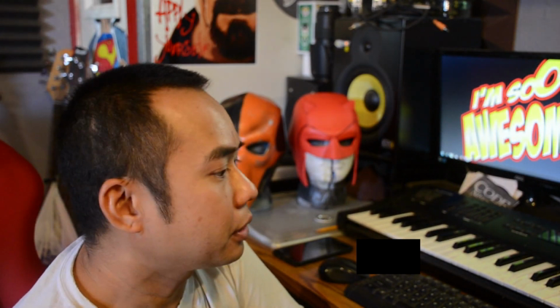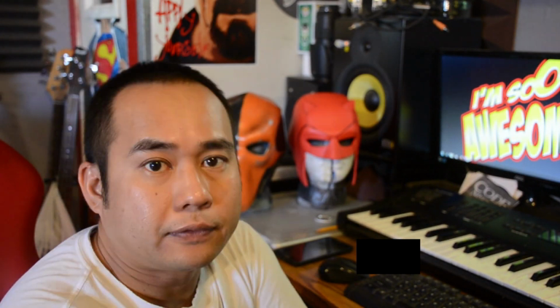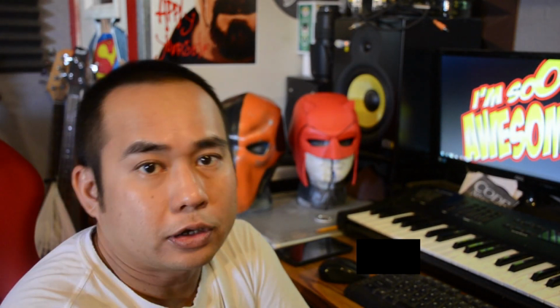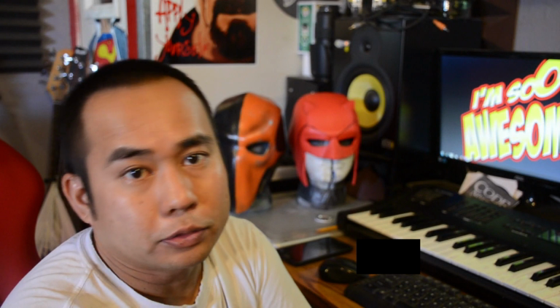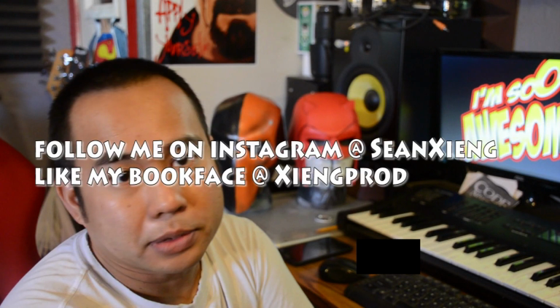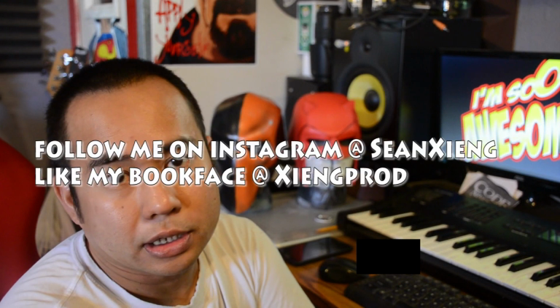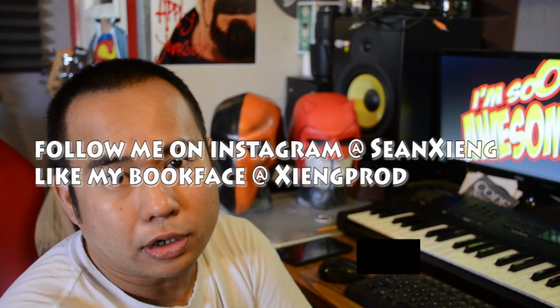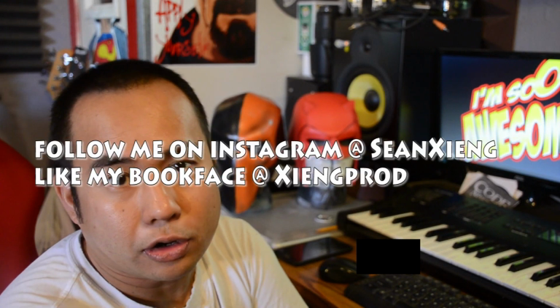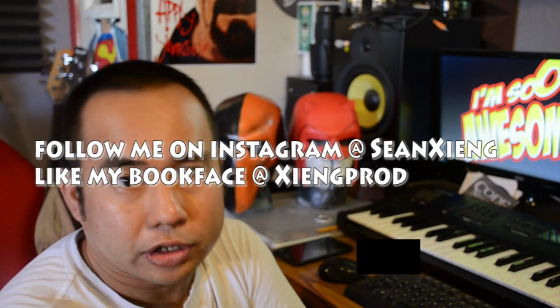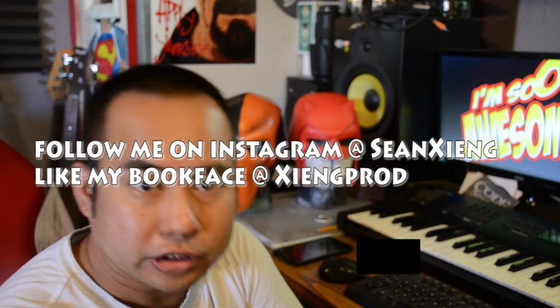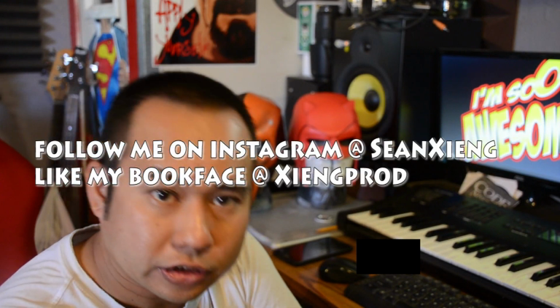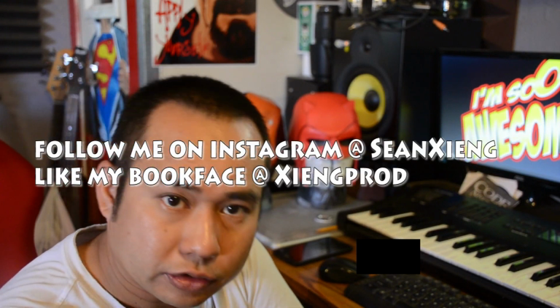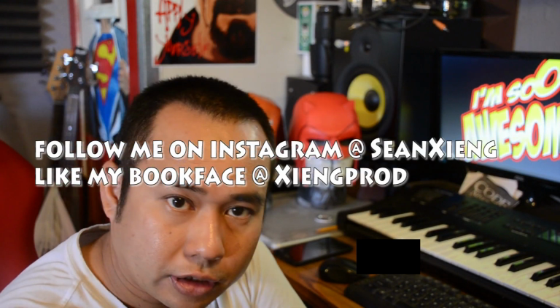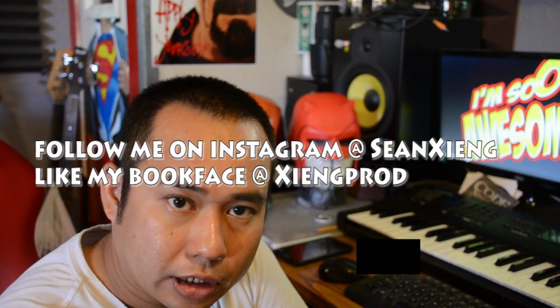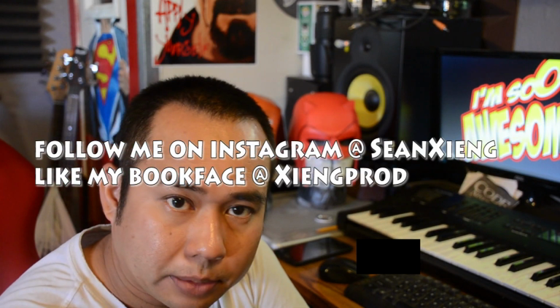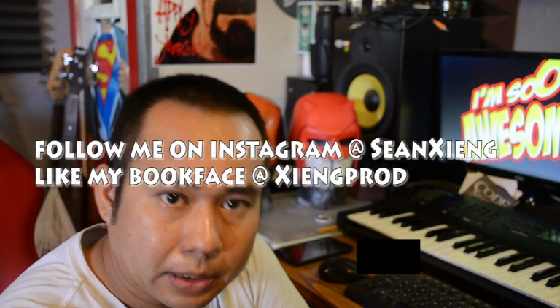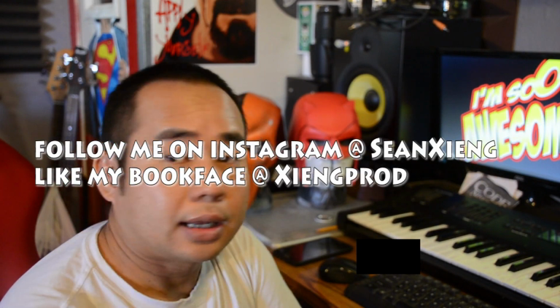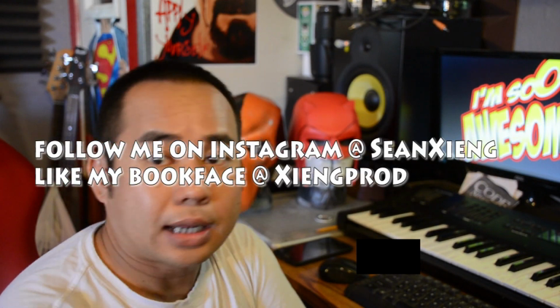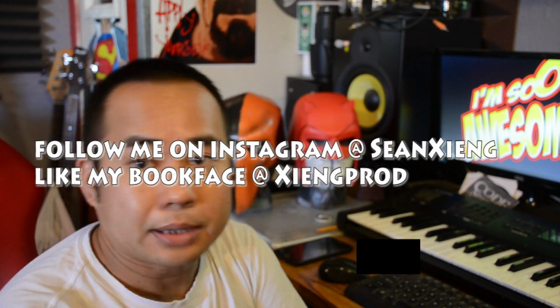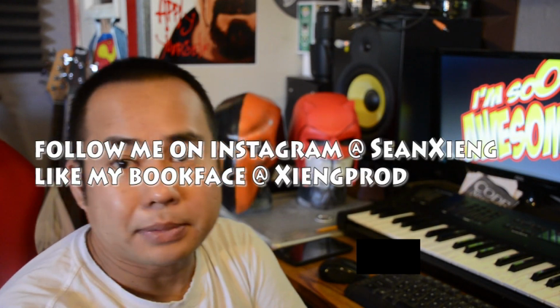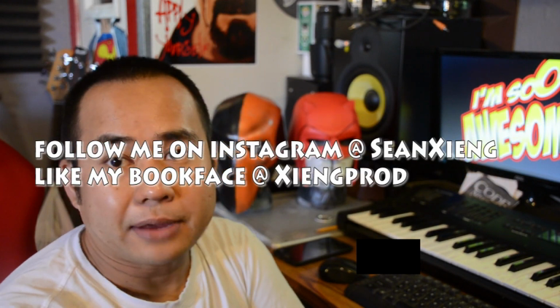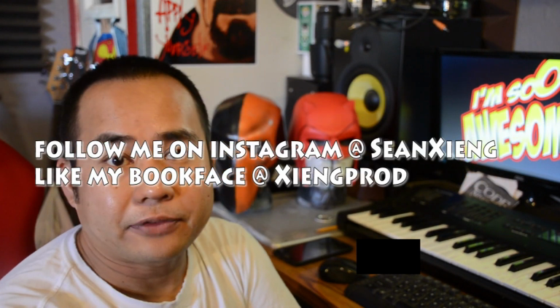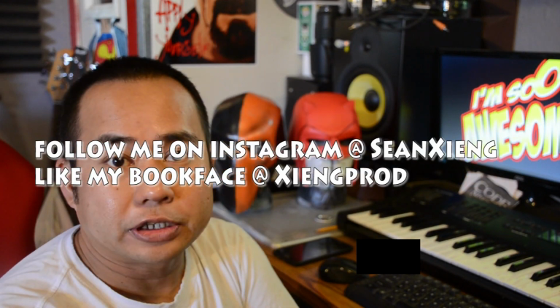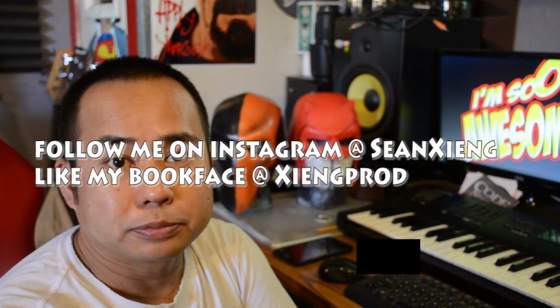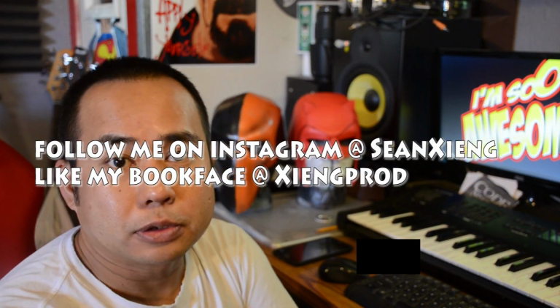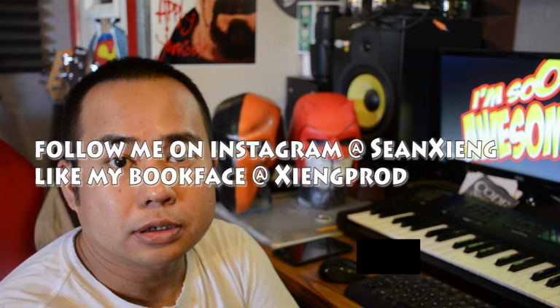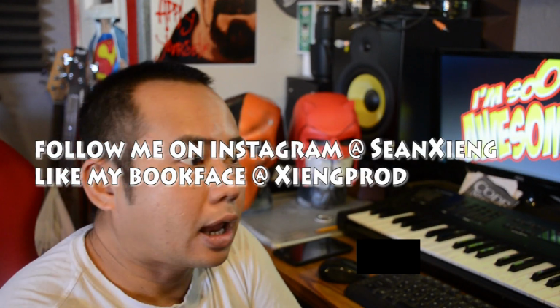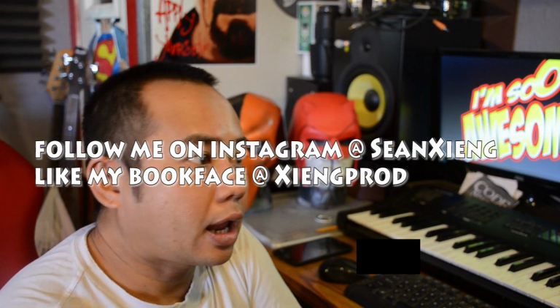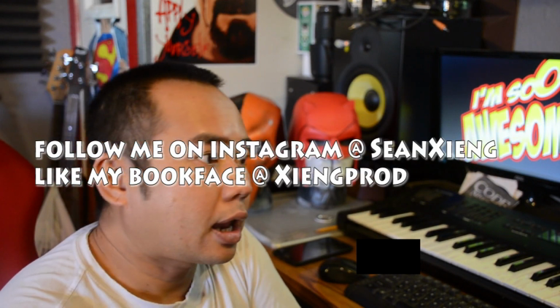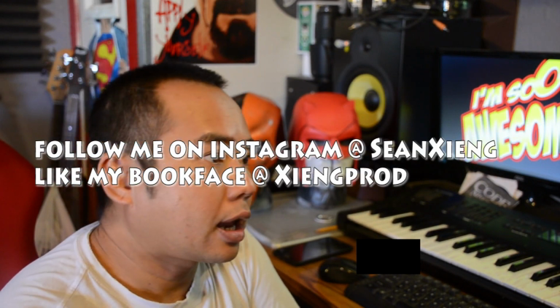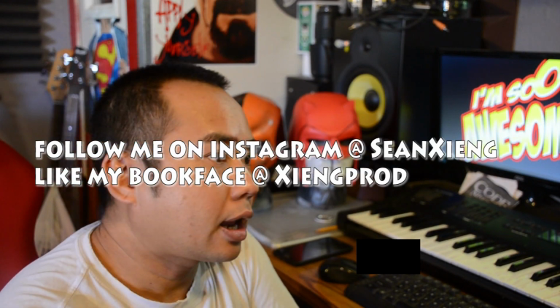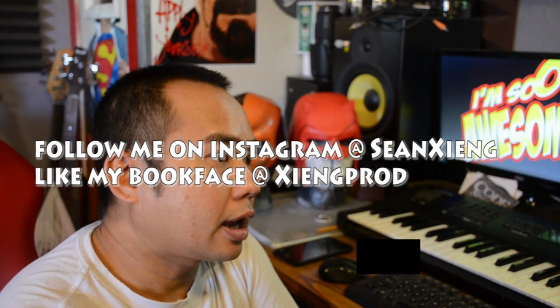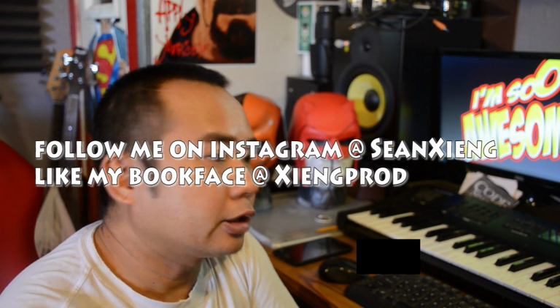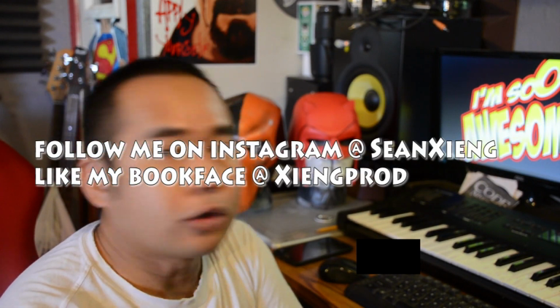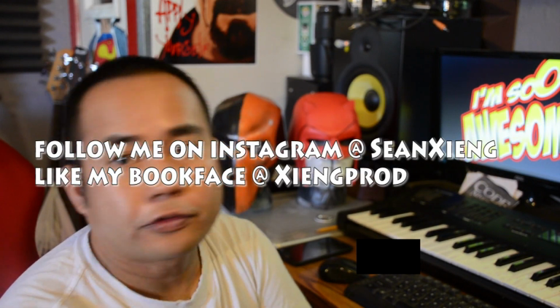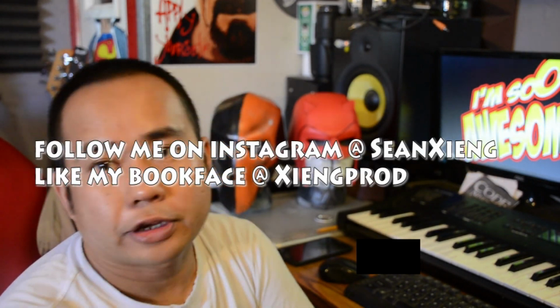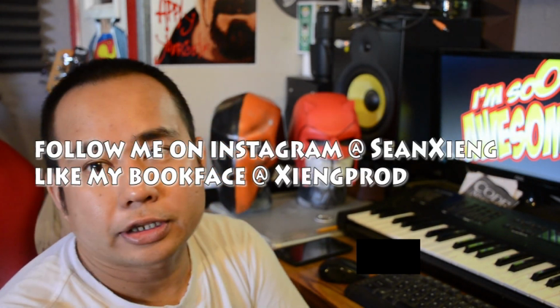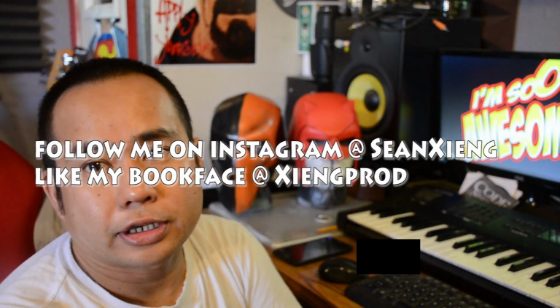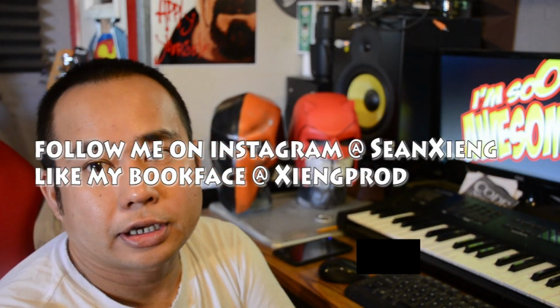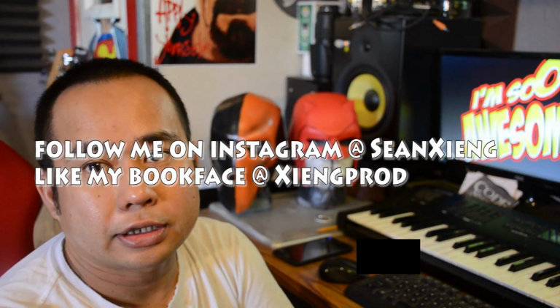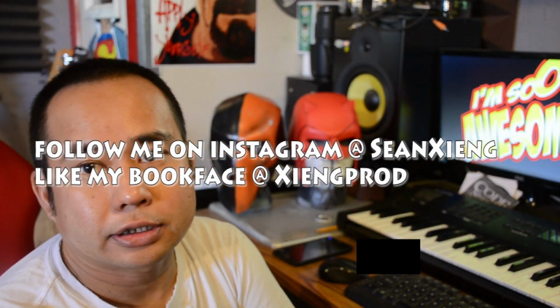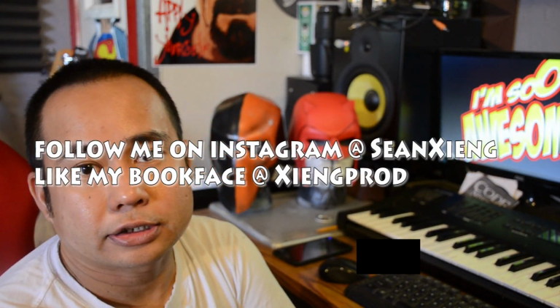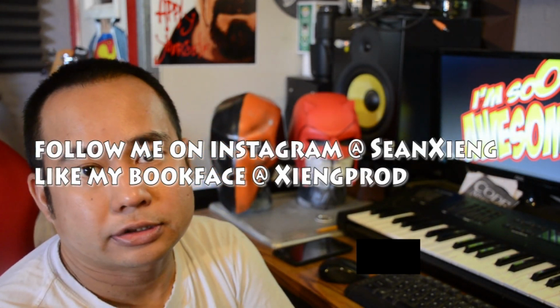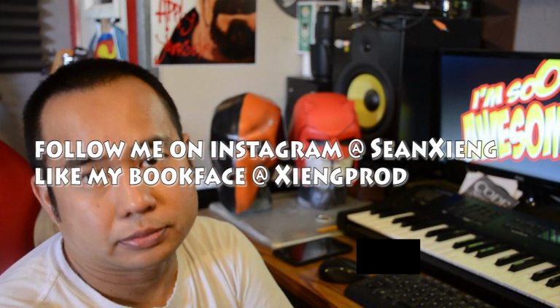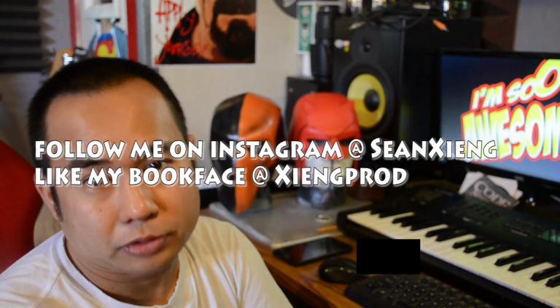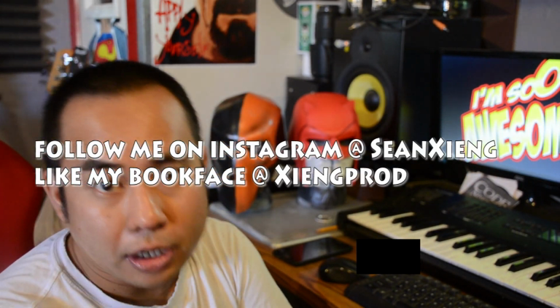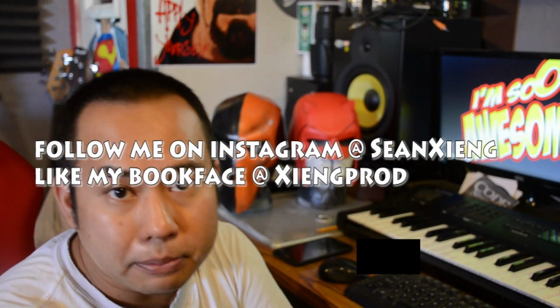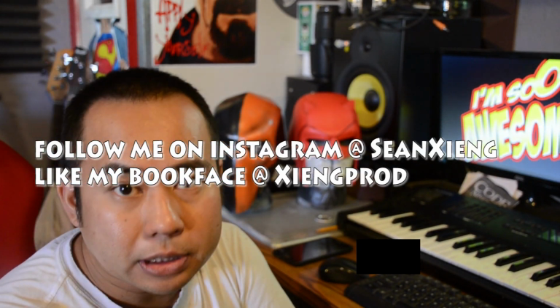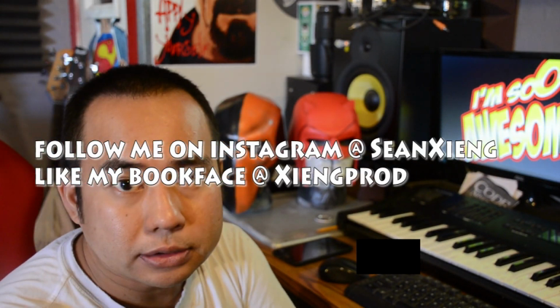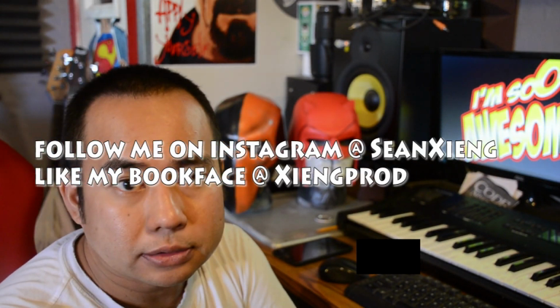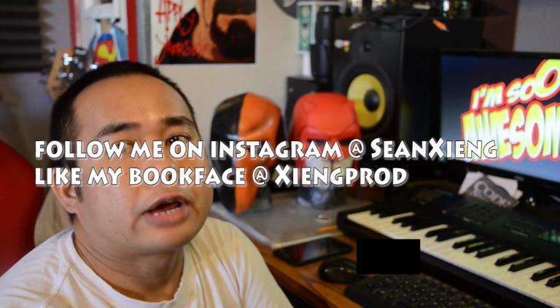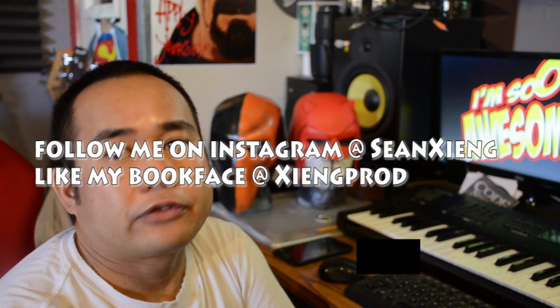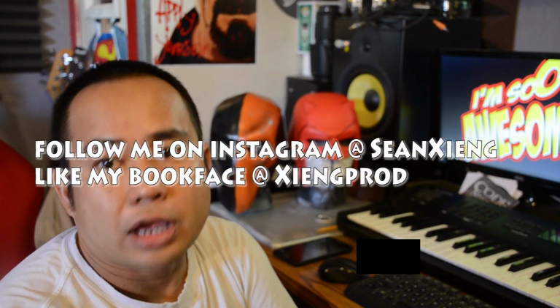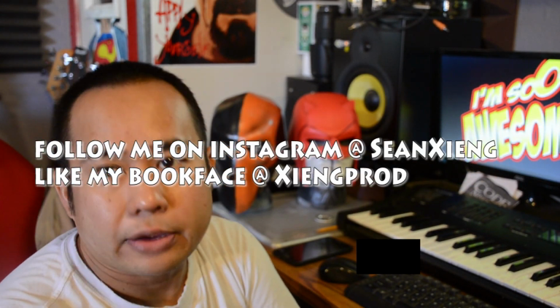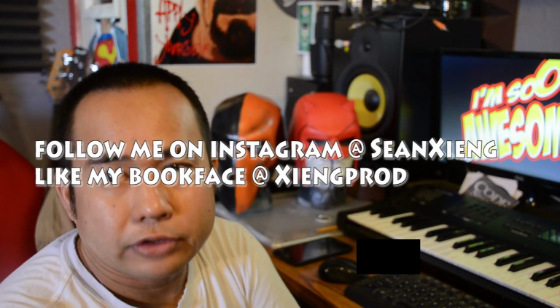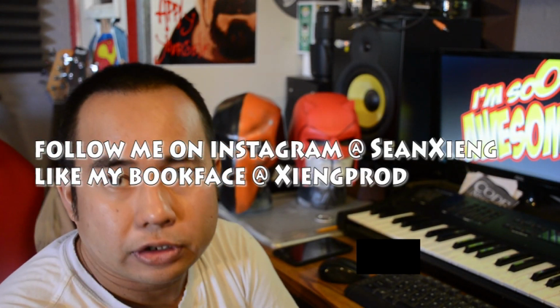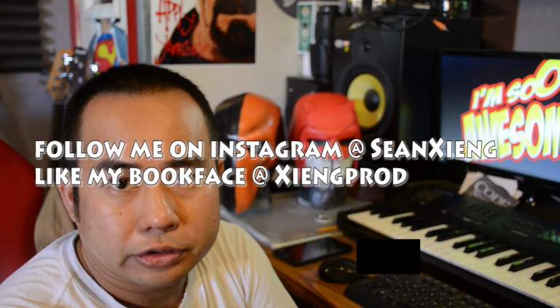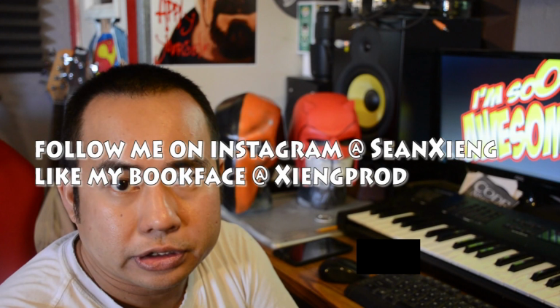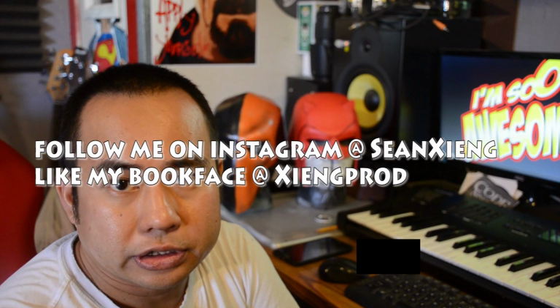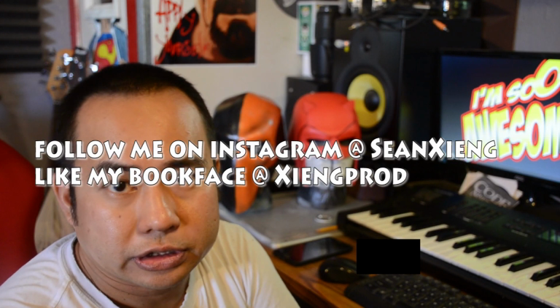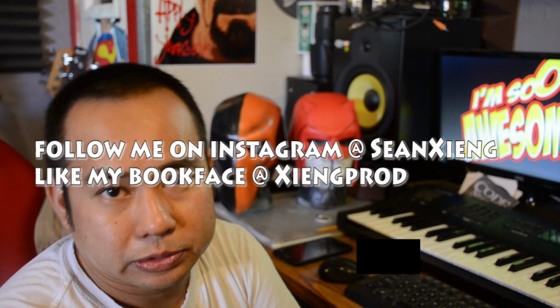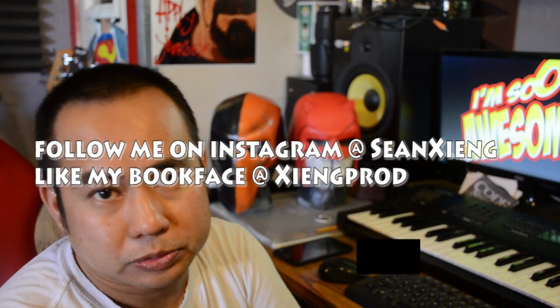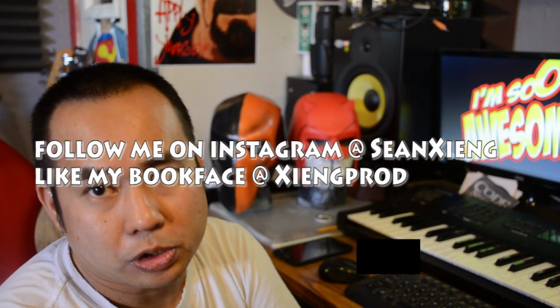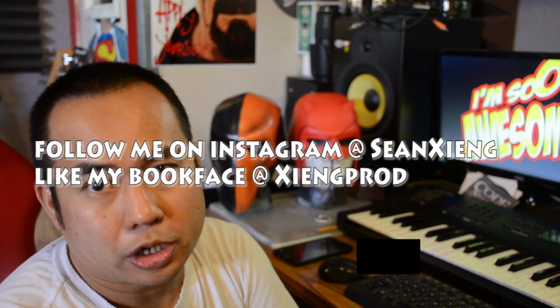Follow me on Instagram, like my Facebook, and don't forget to hit the subscribe button if you haven't already subscribed.